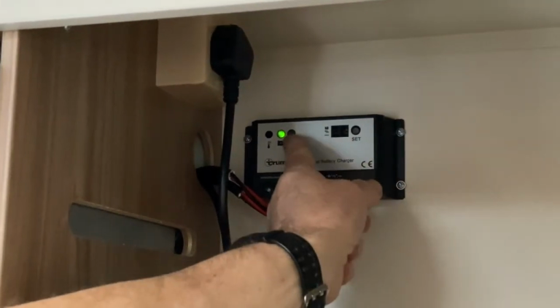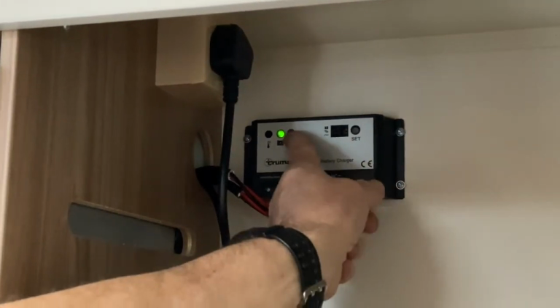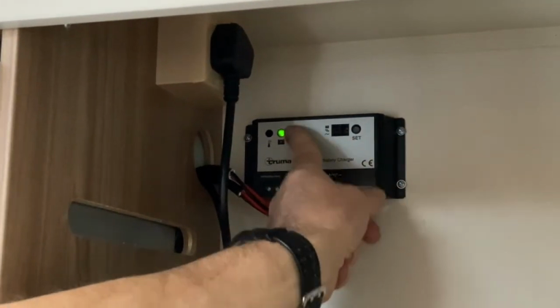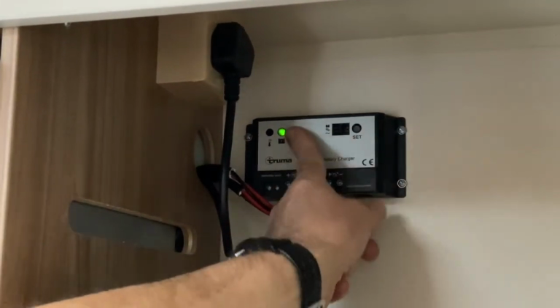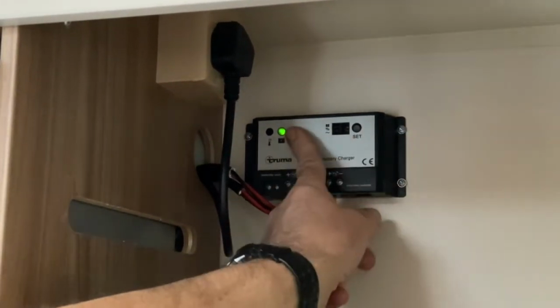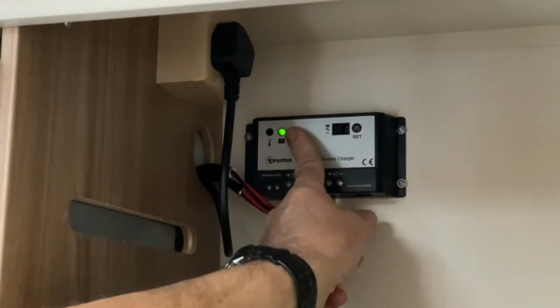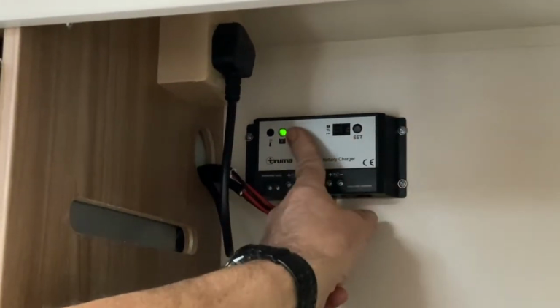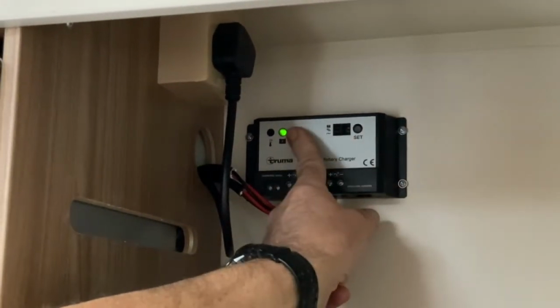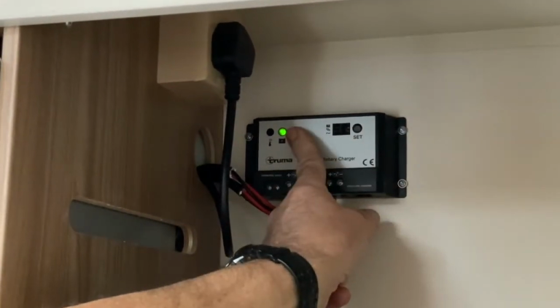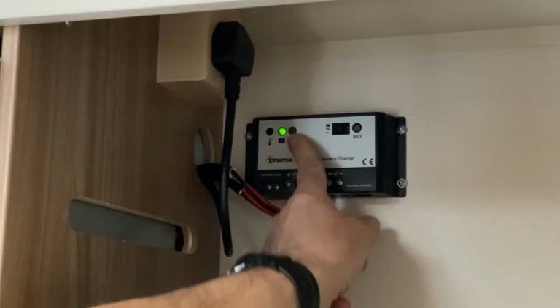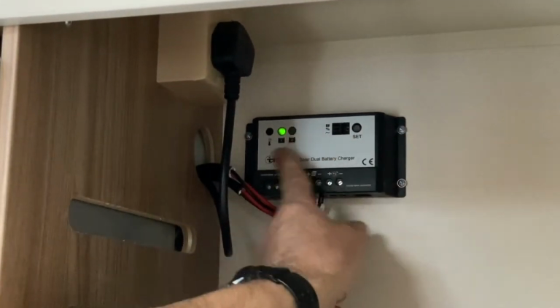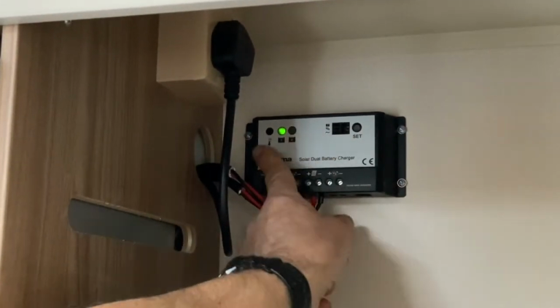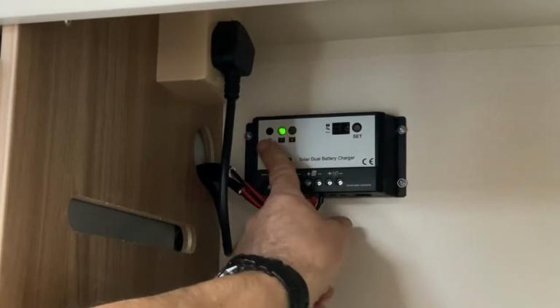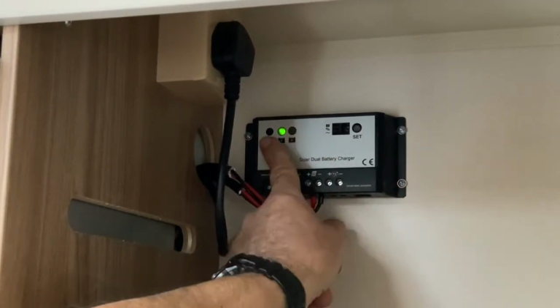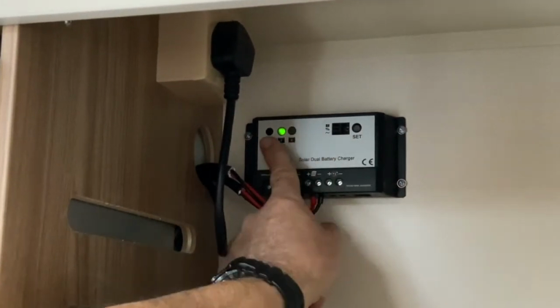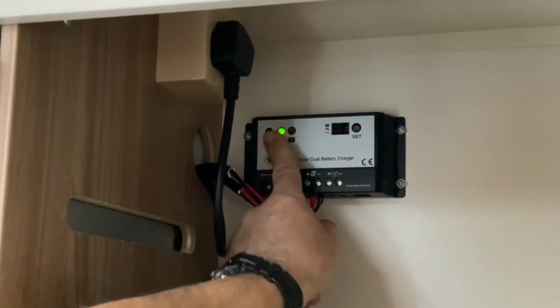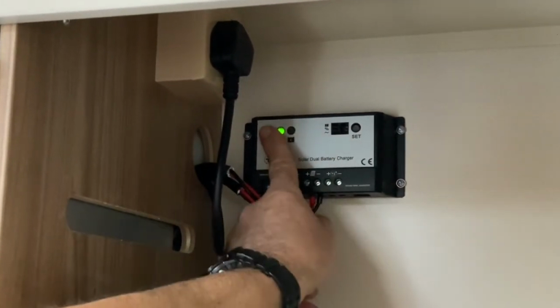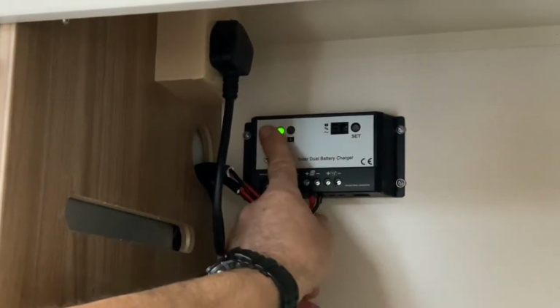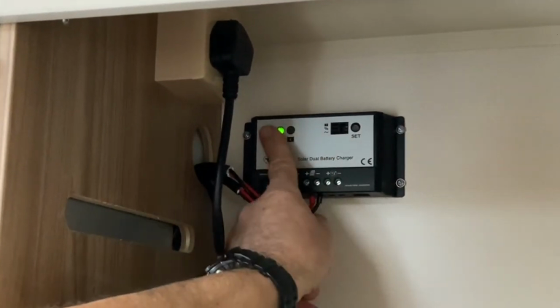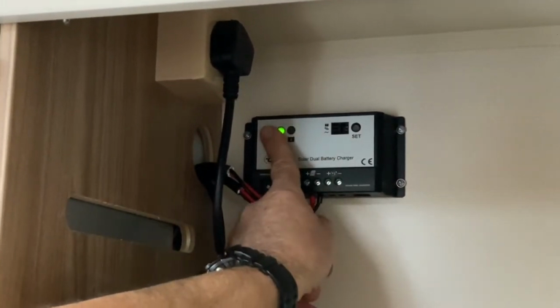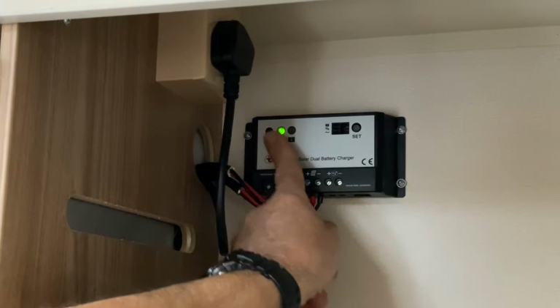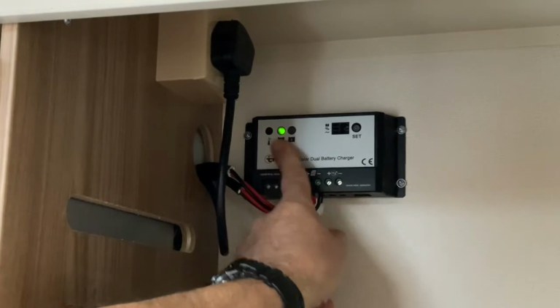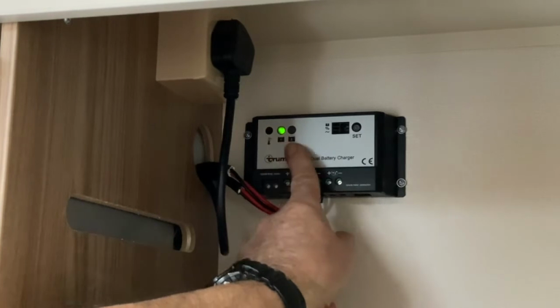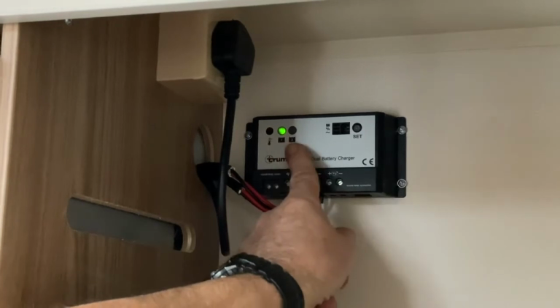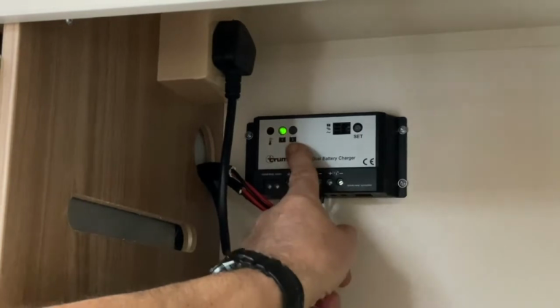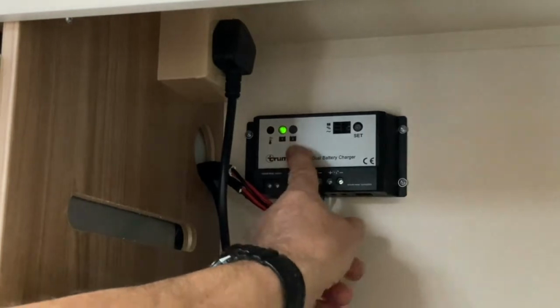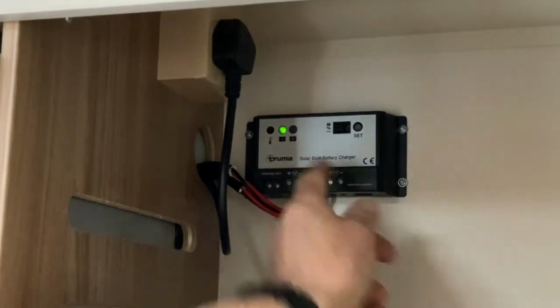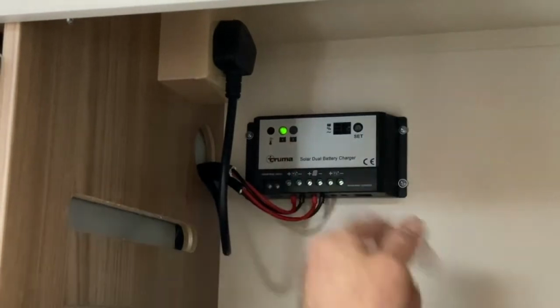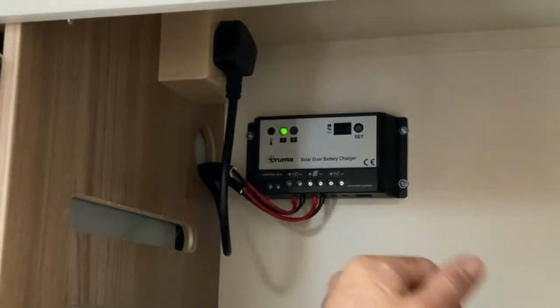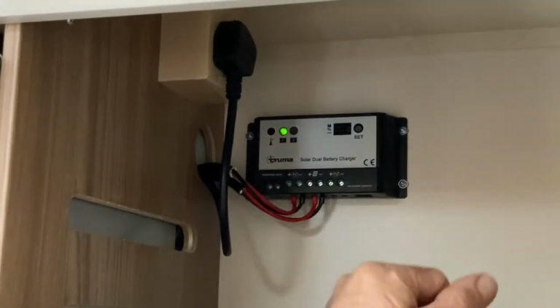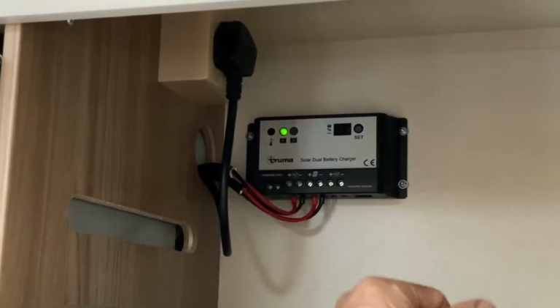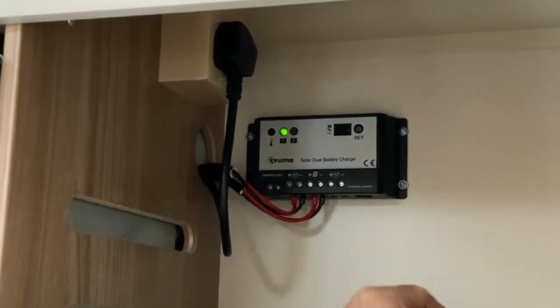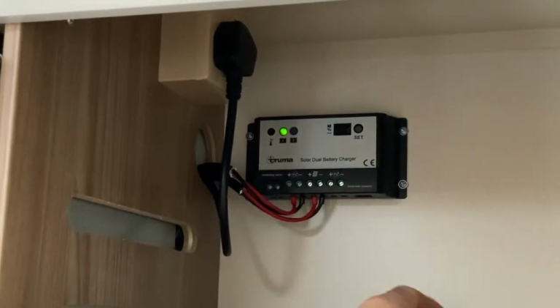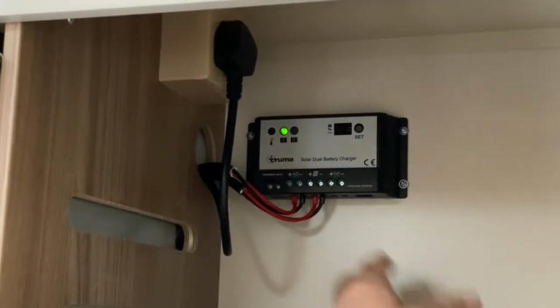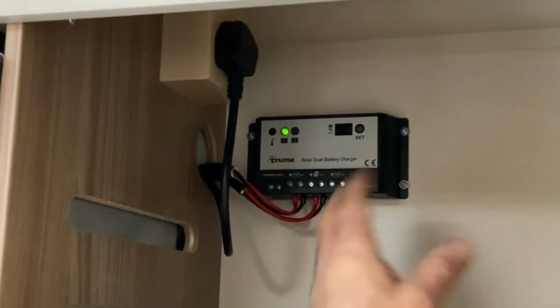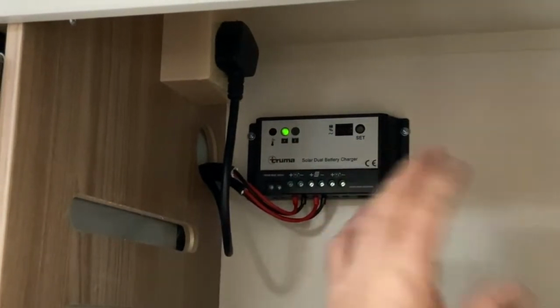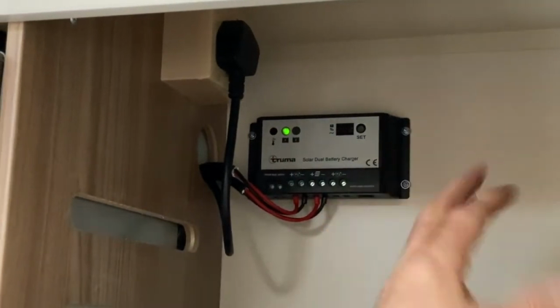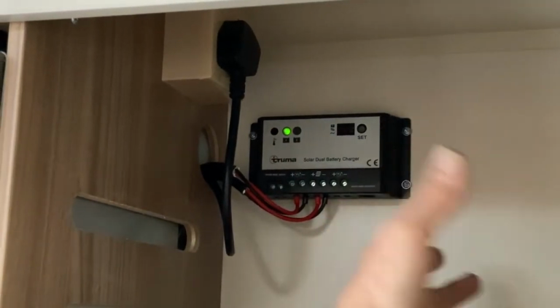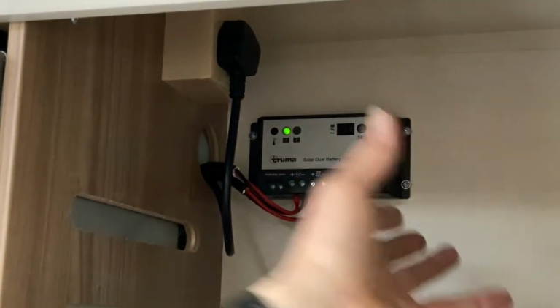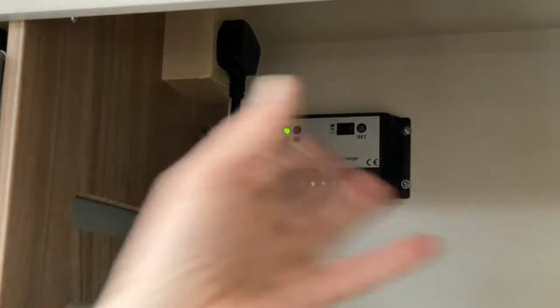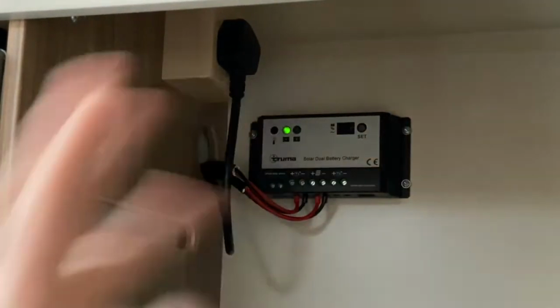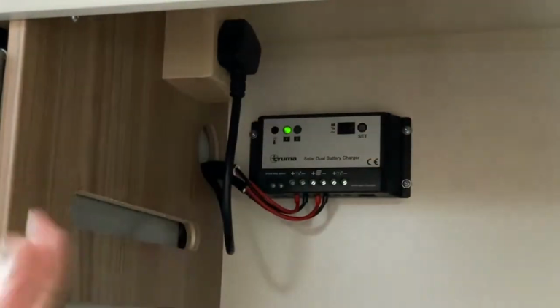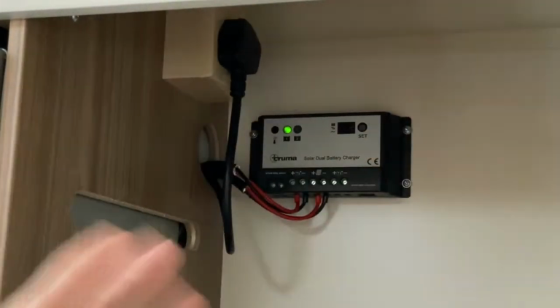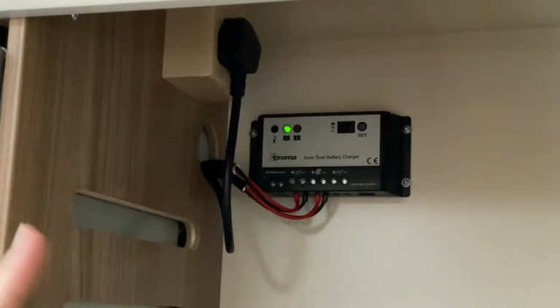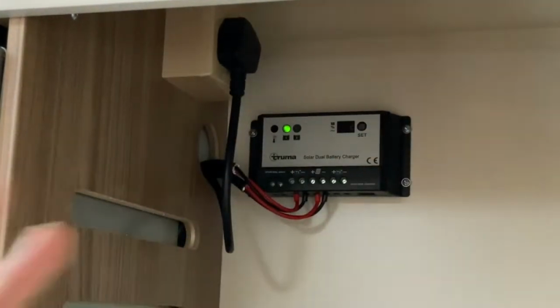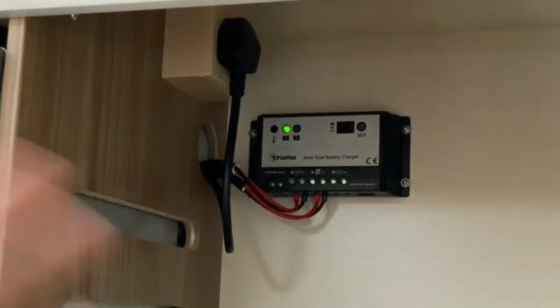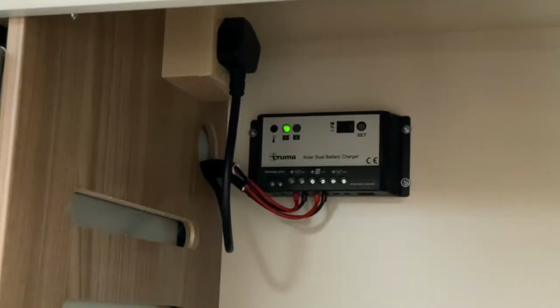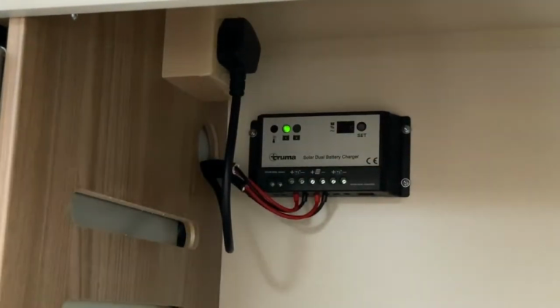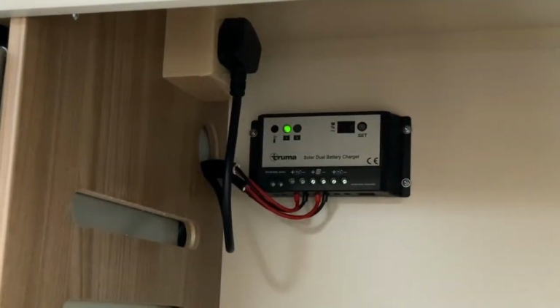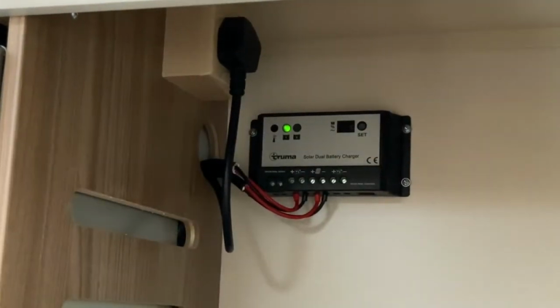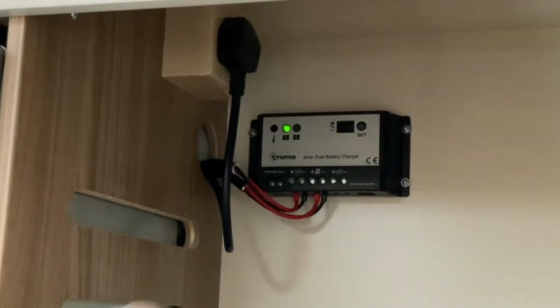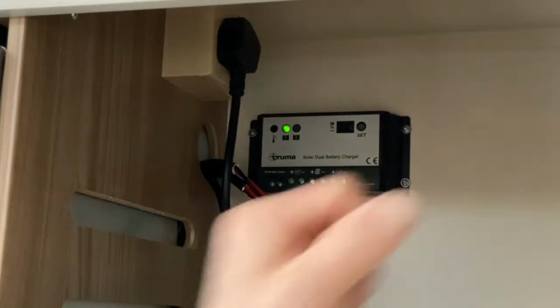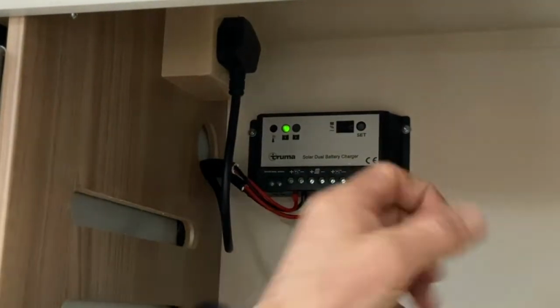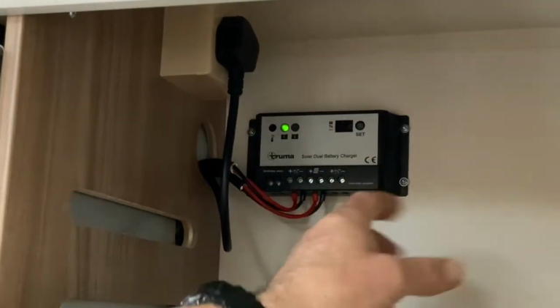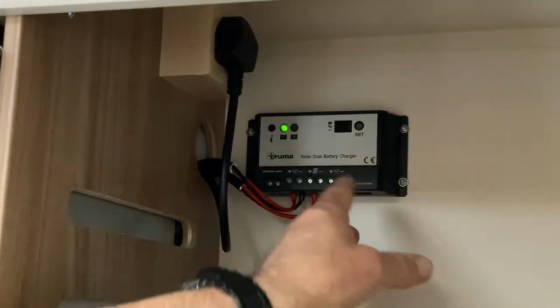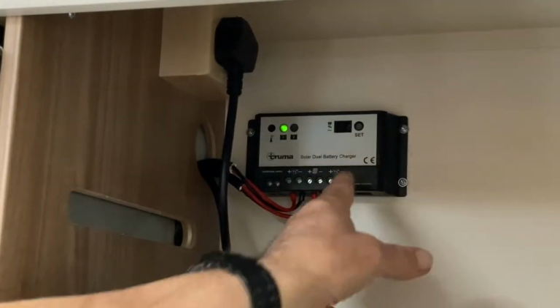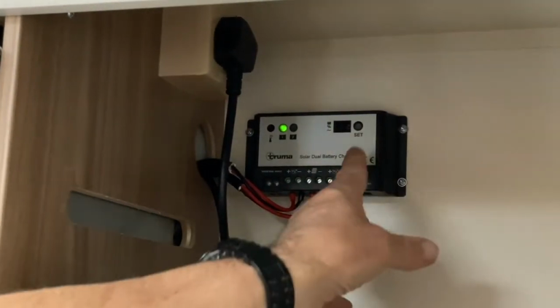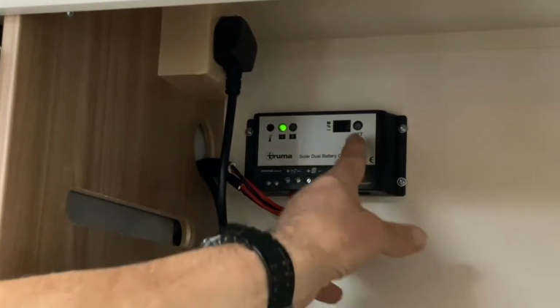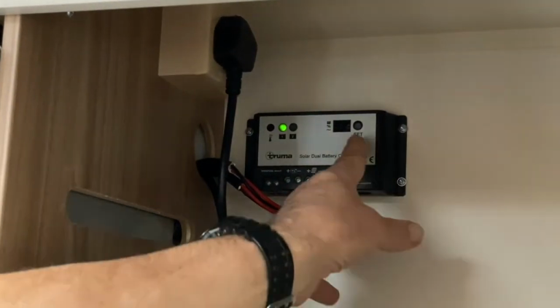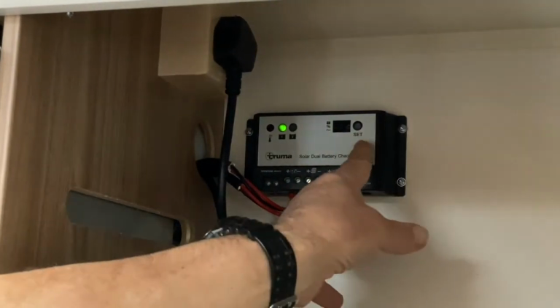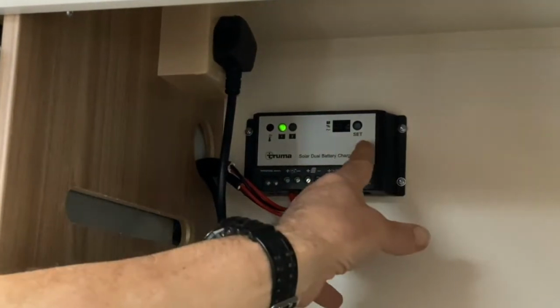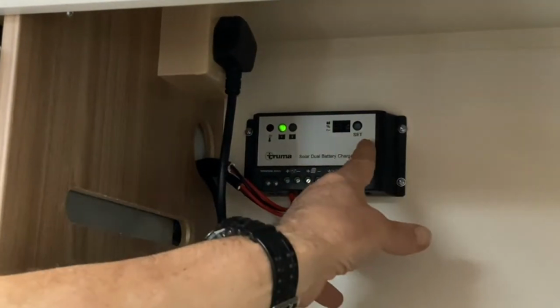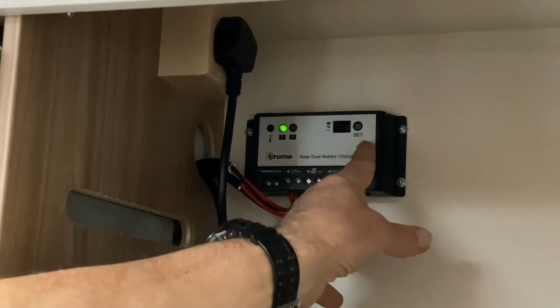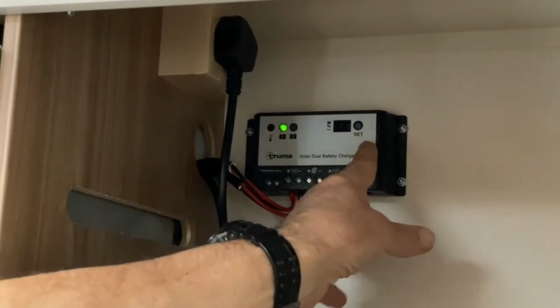That's the reason why we've got position one for the leisure battery and position two for the engine battery. You can fluctuate between the two using this set button here.